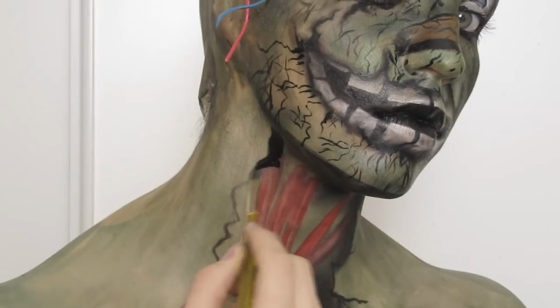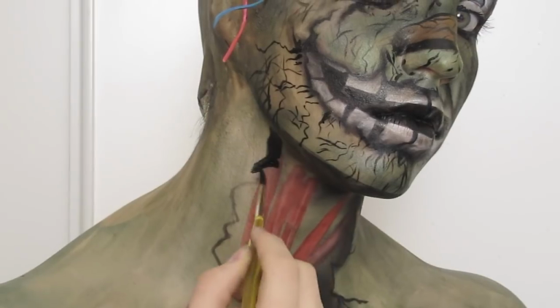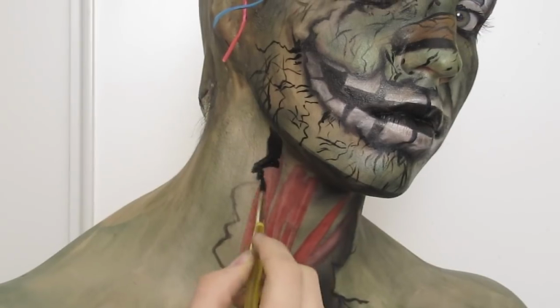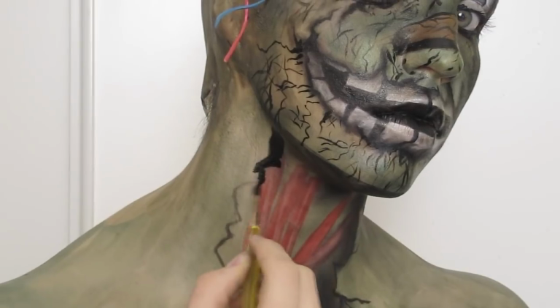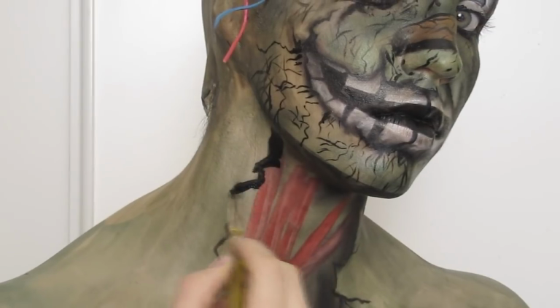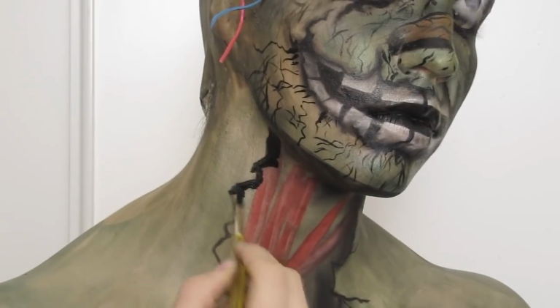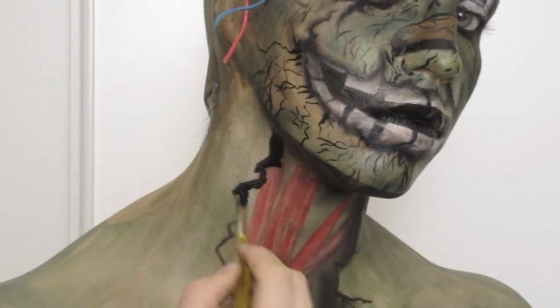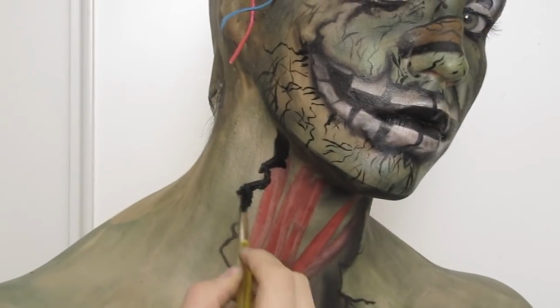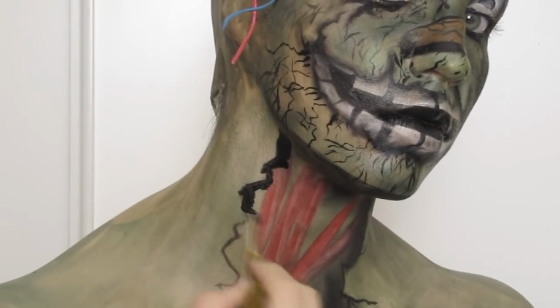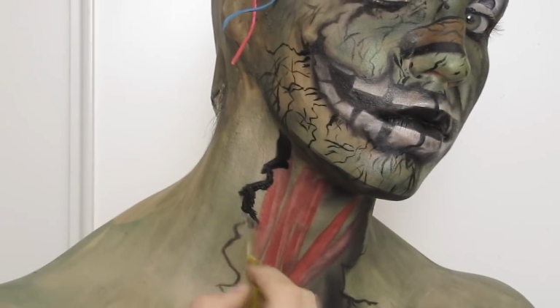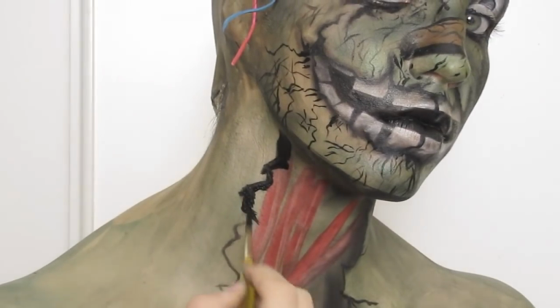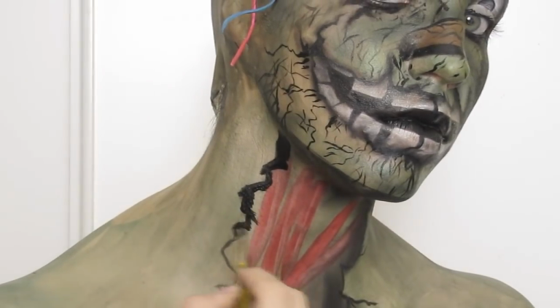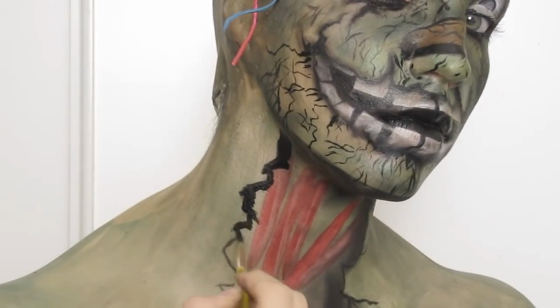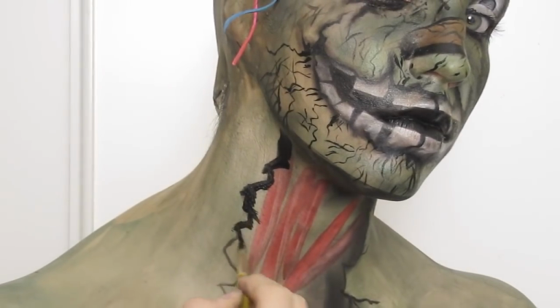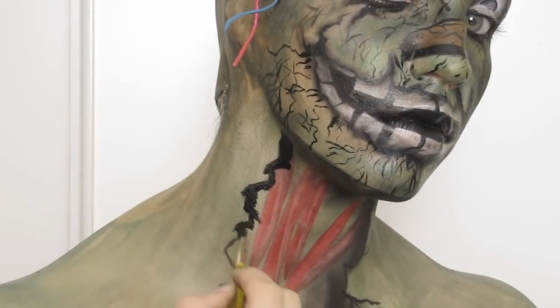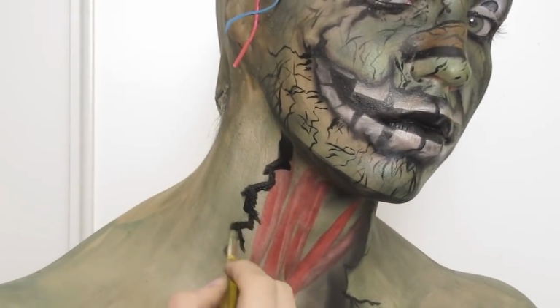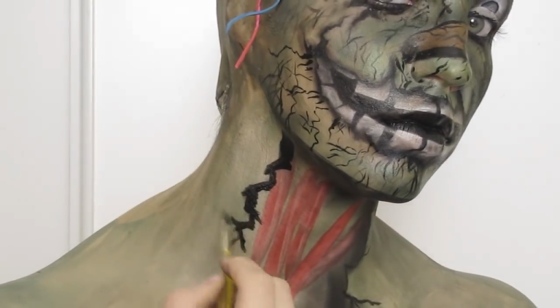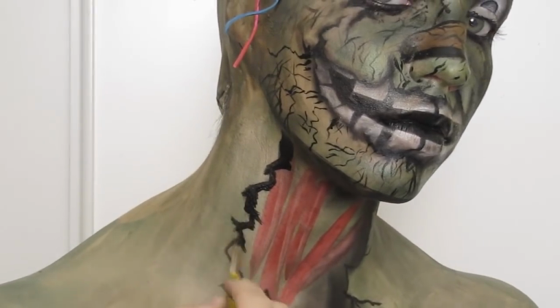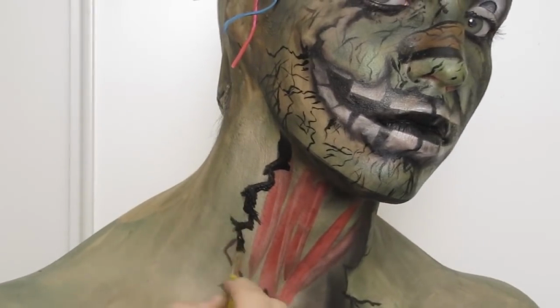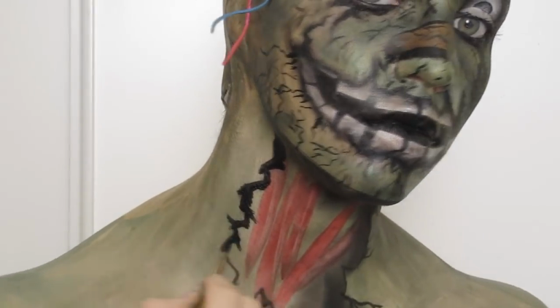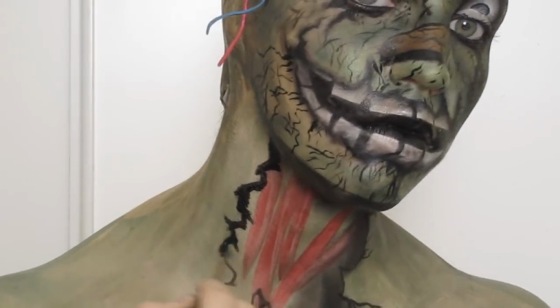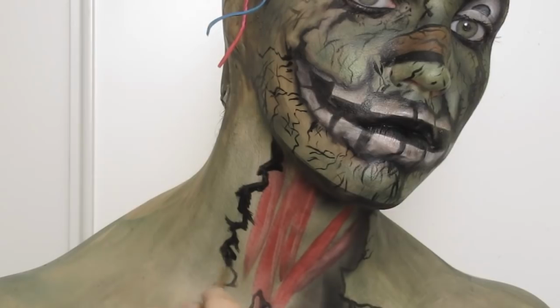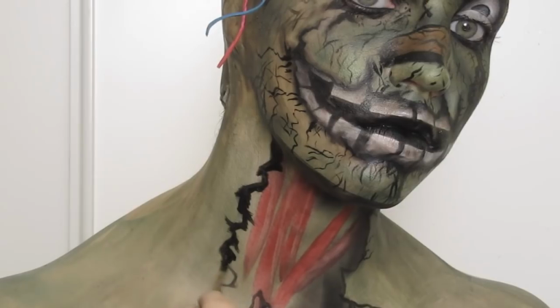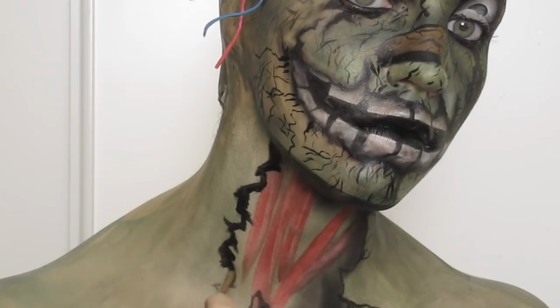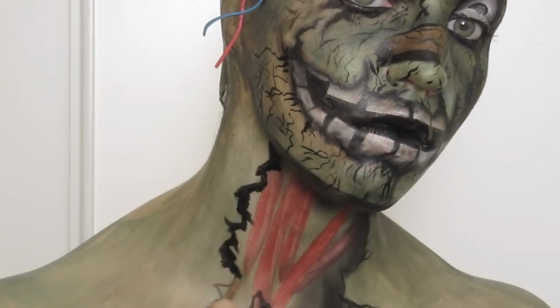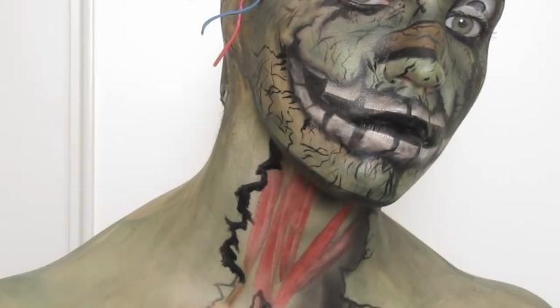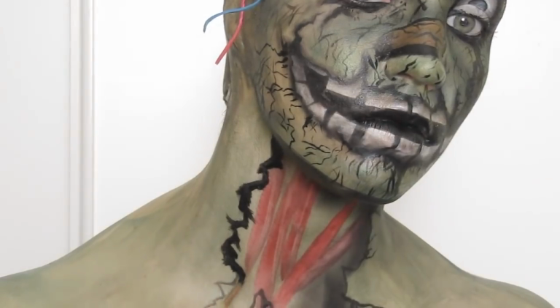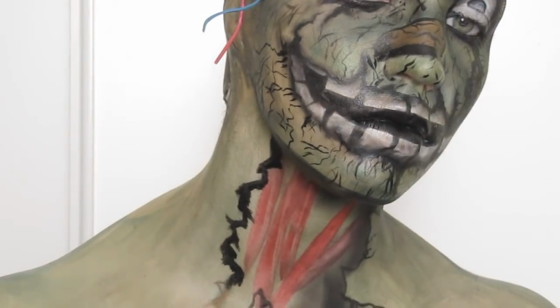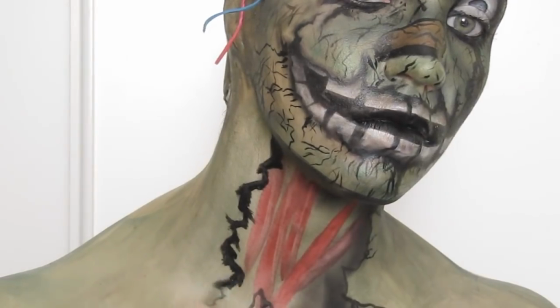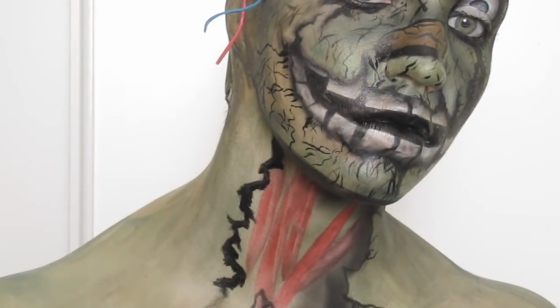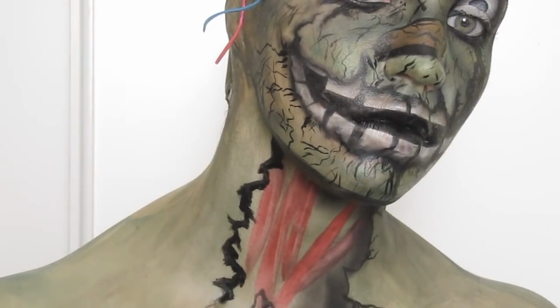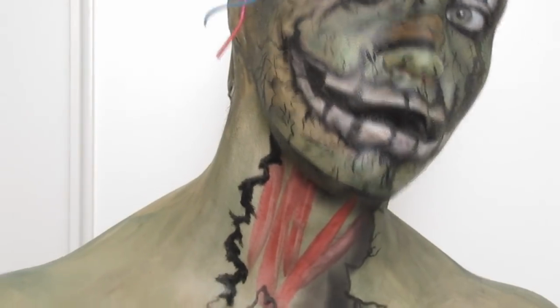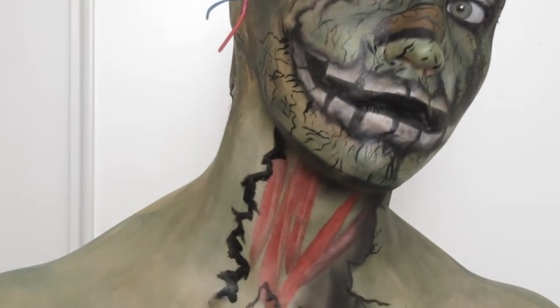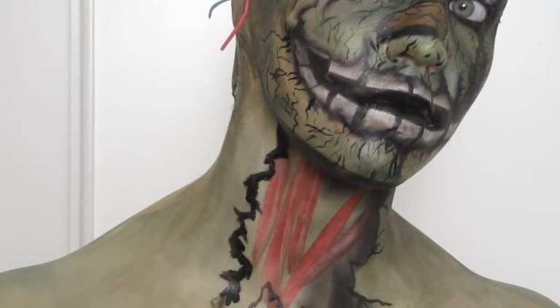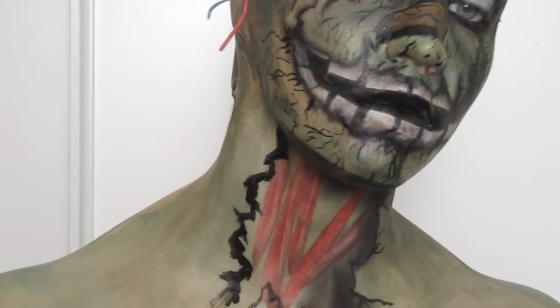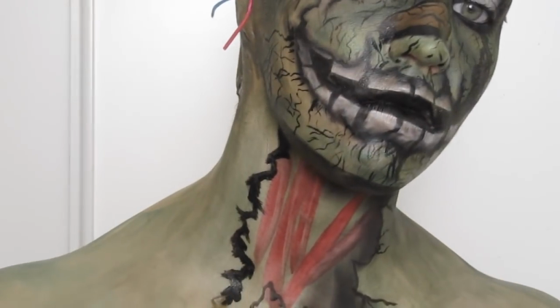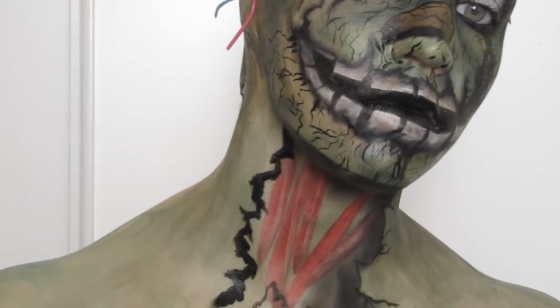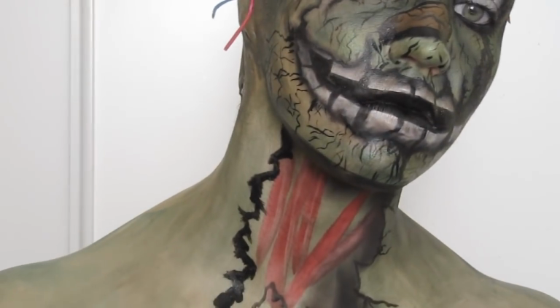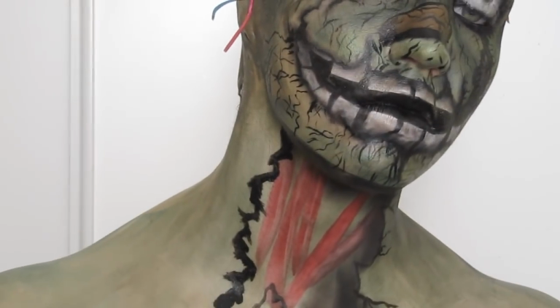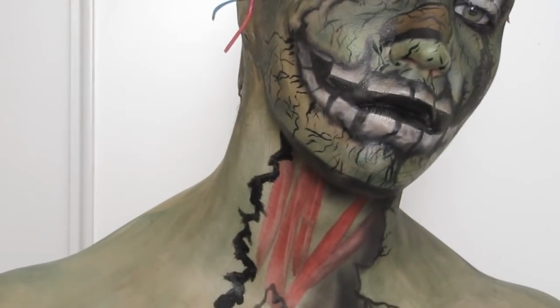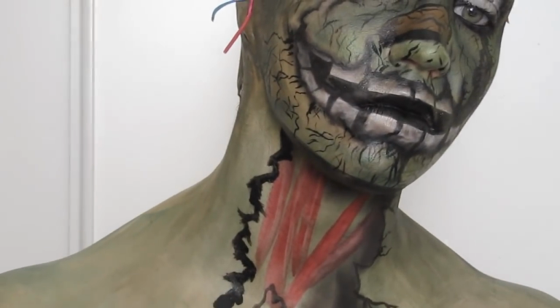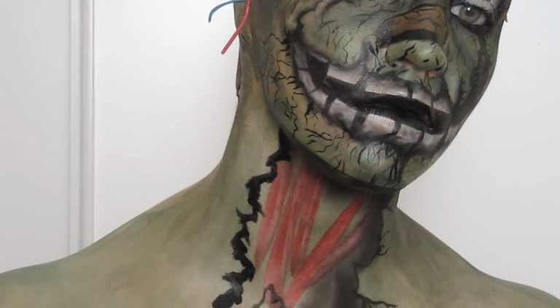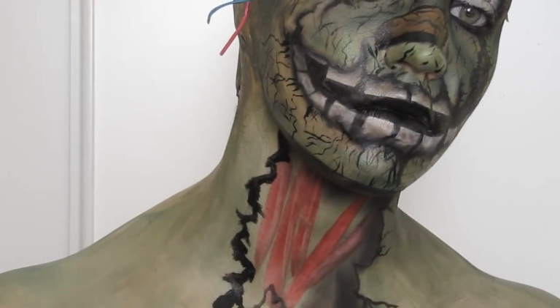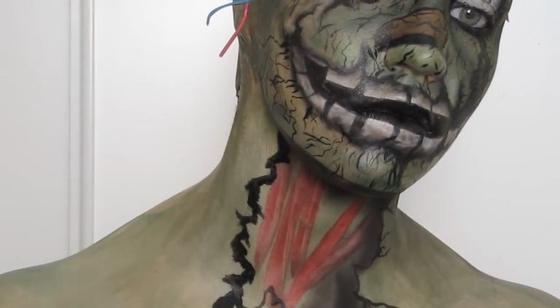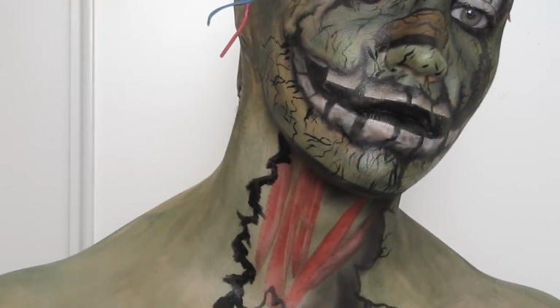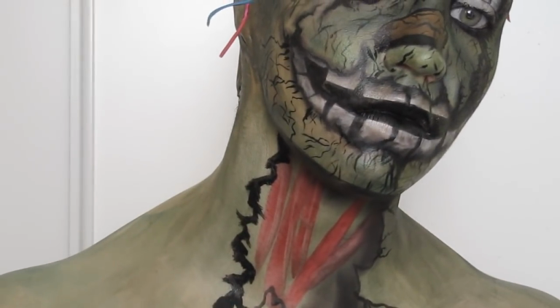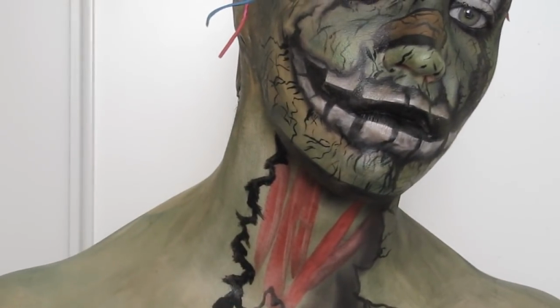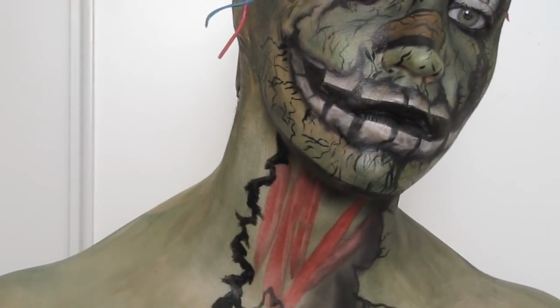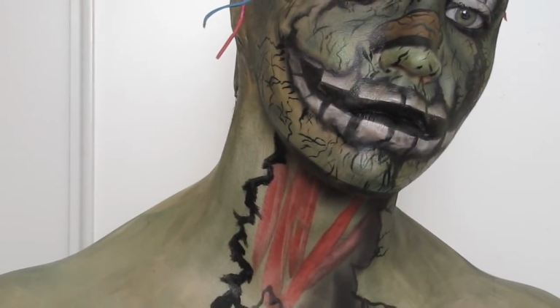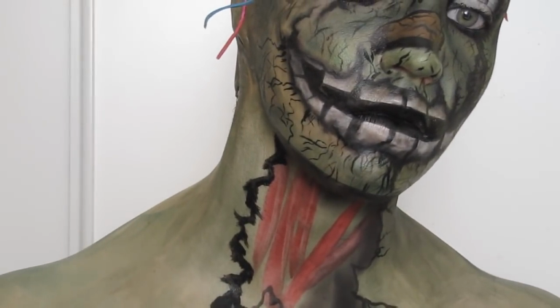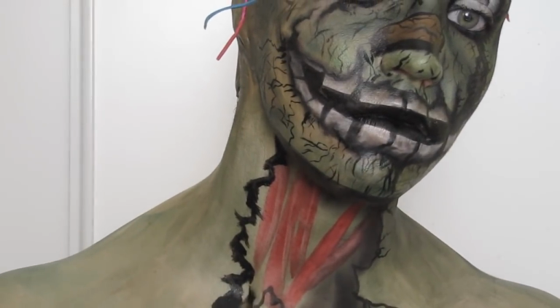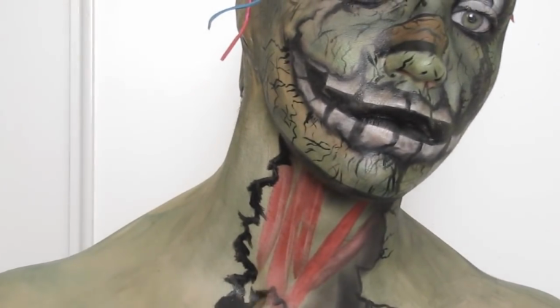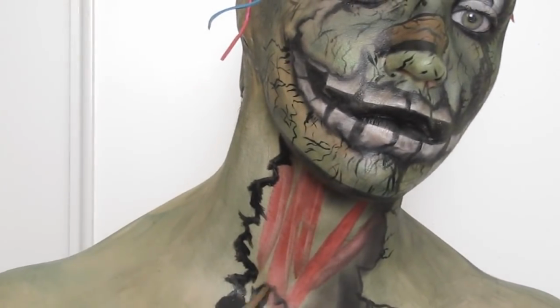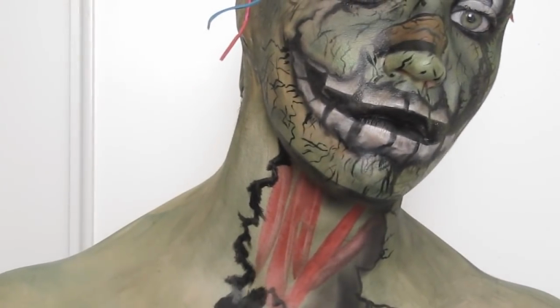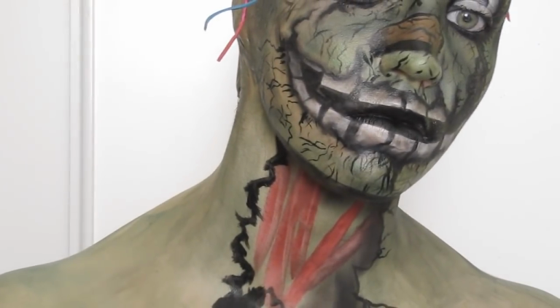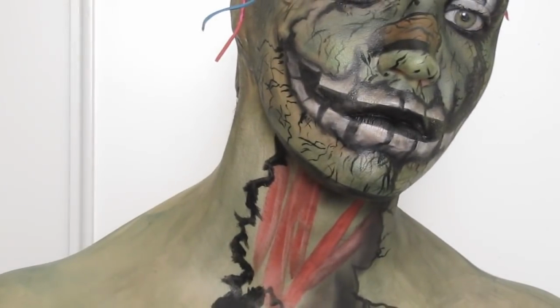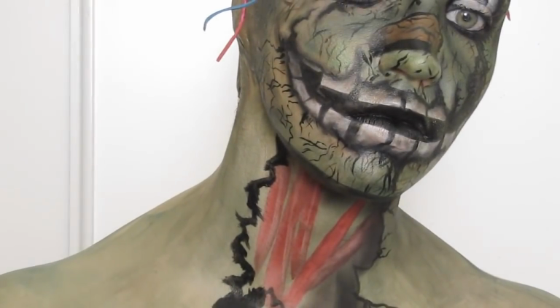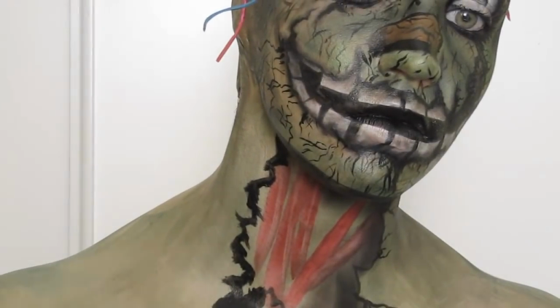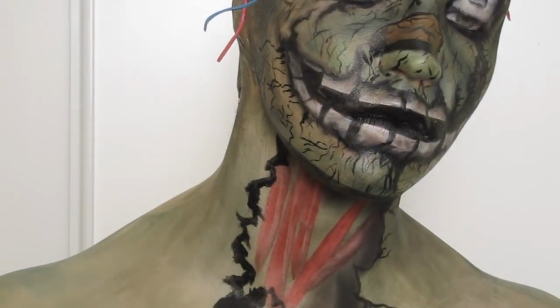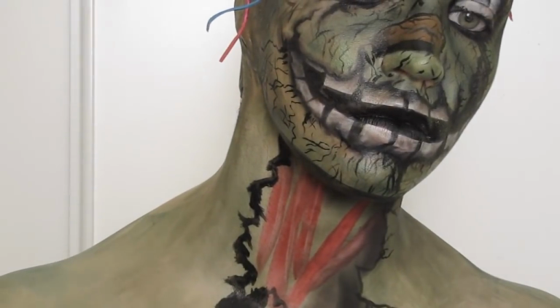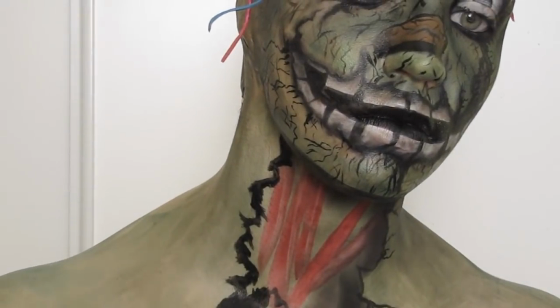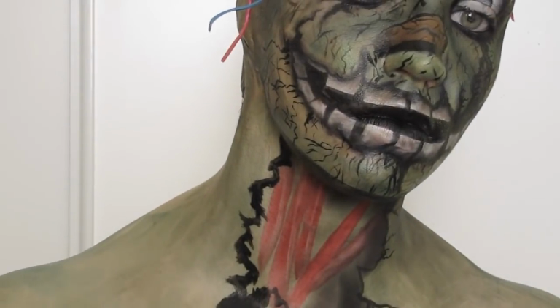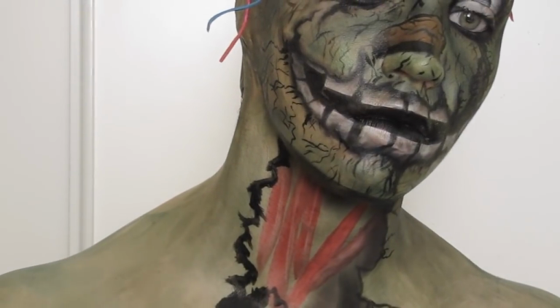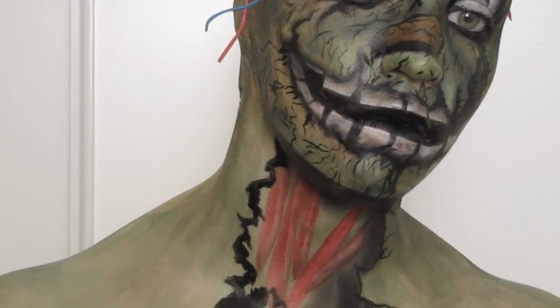The neck area I kept pretty simple, just creating a broken area with some wires and used the black hydro color and eyeshadow to shade it in.